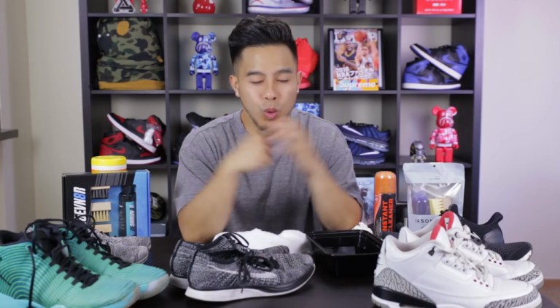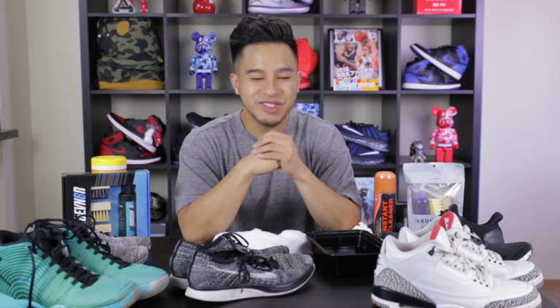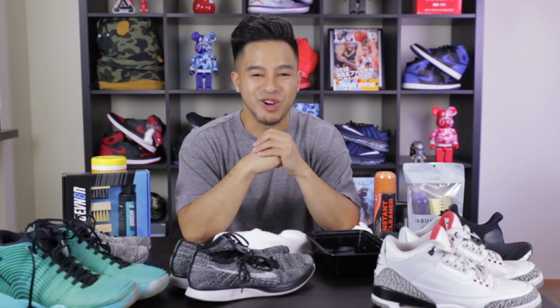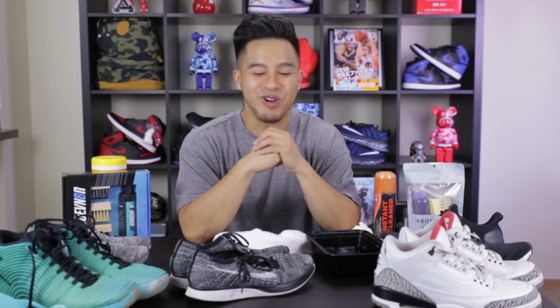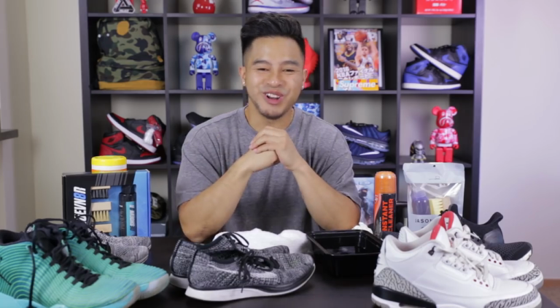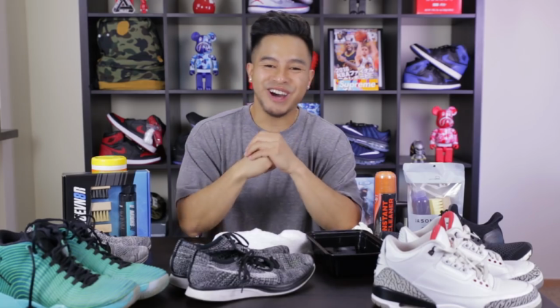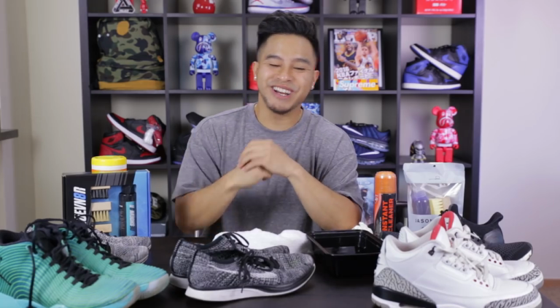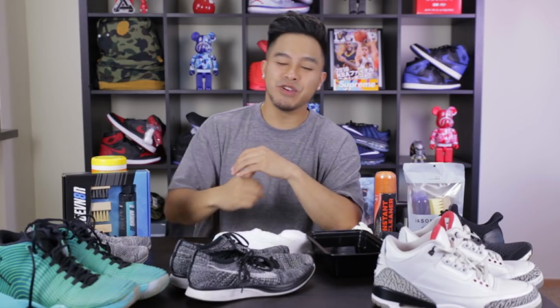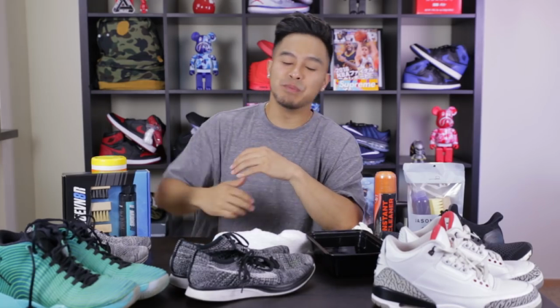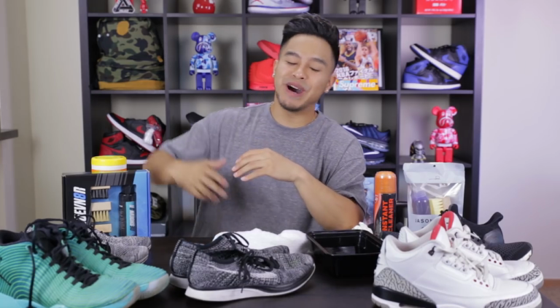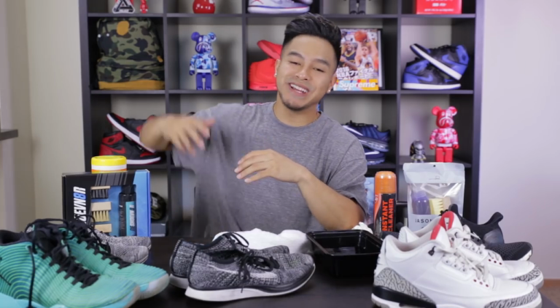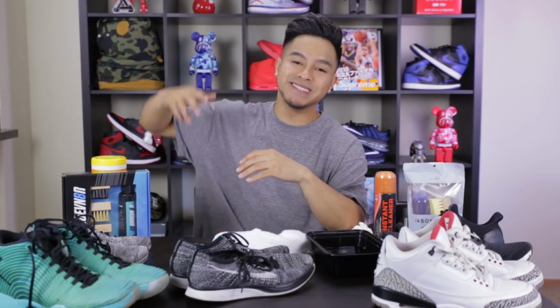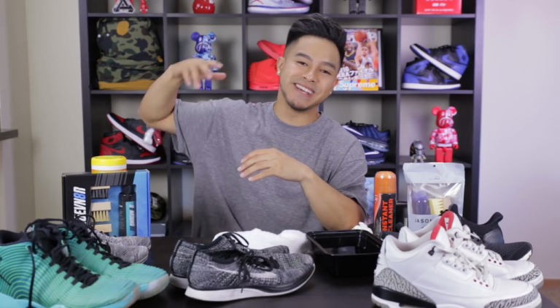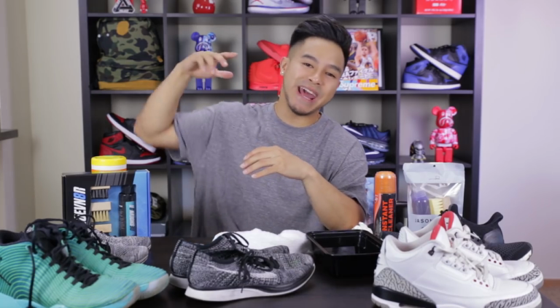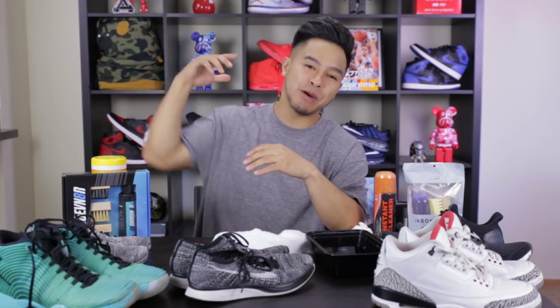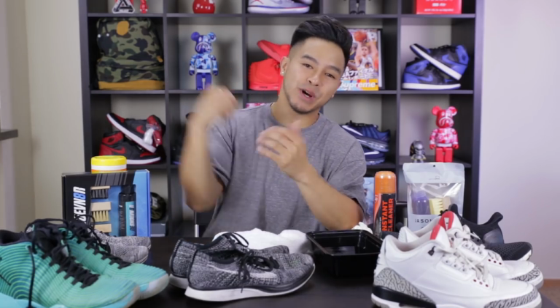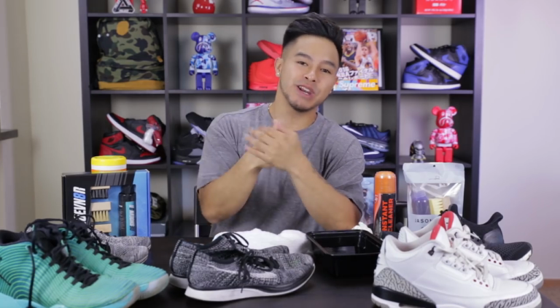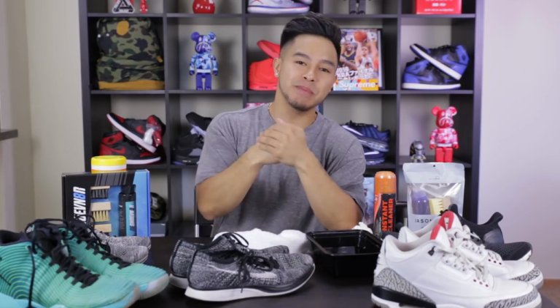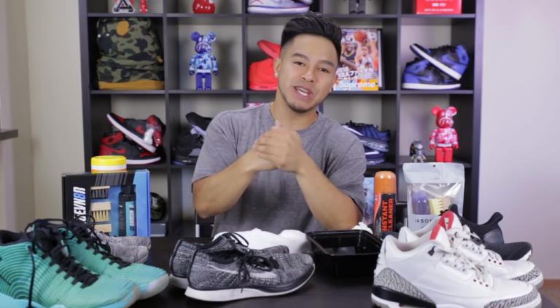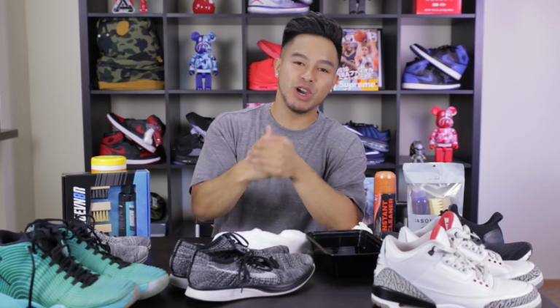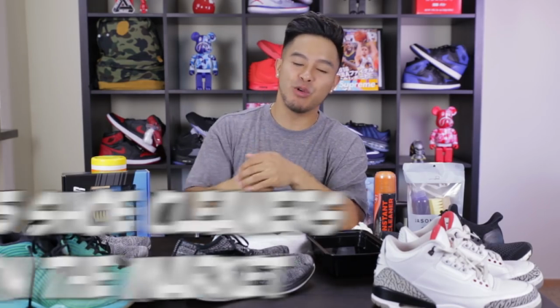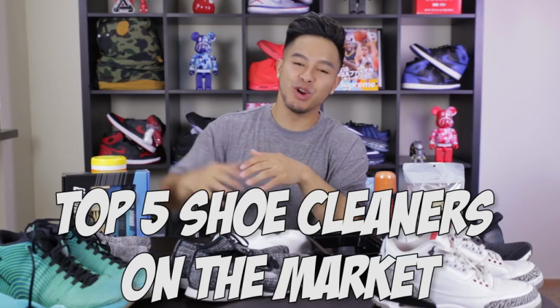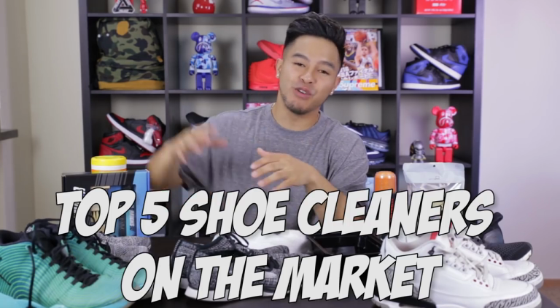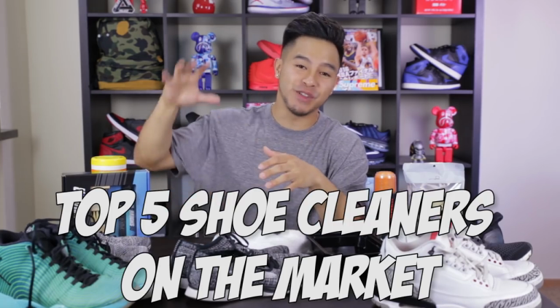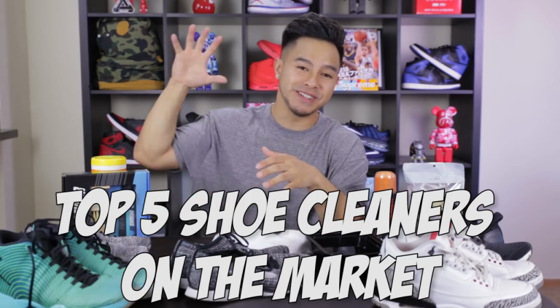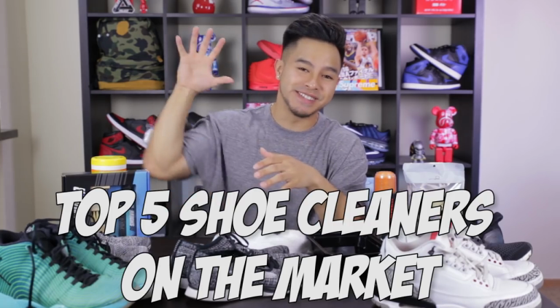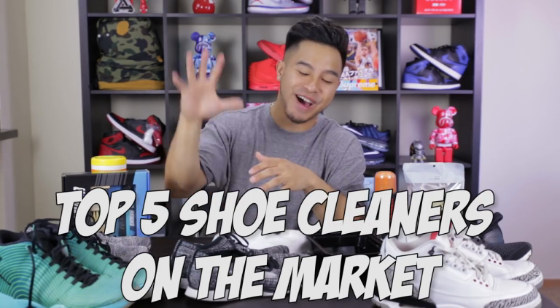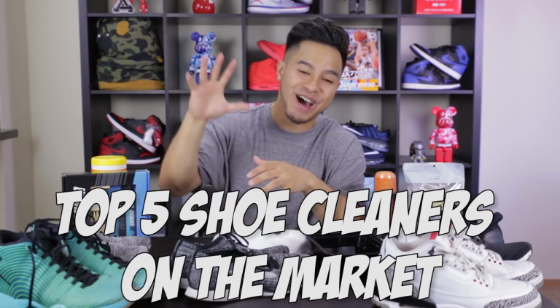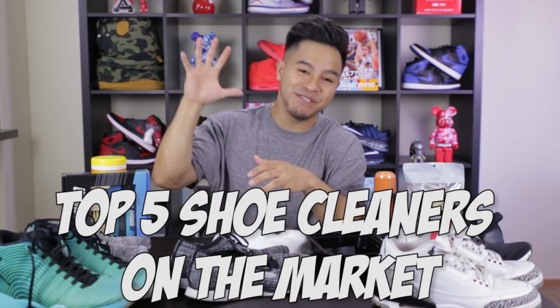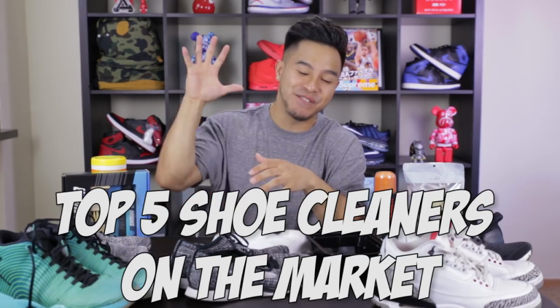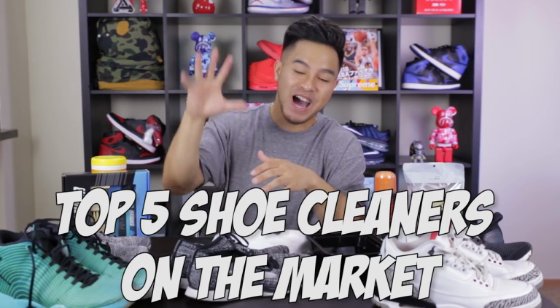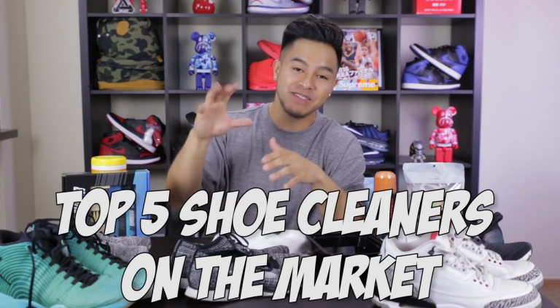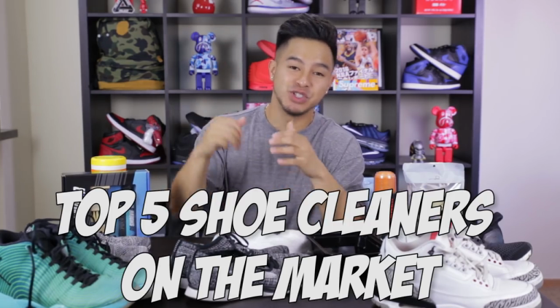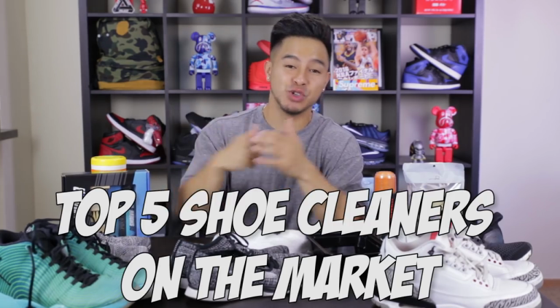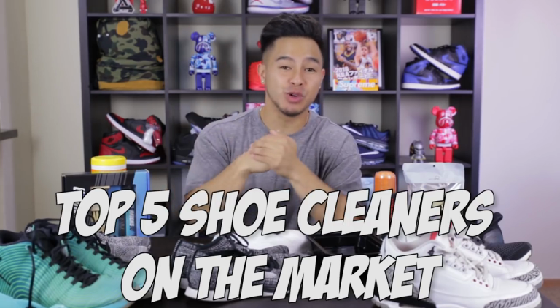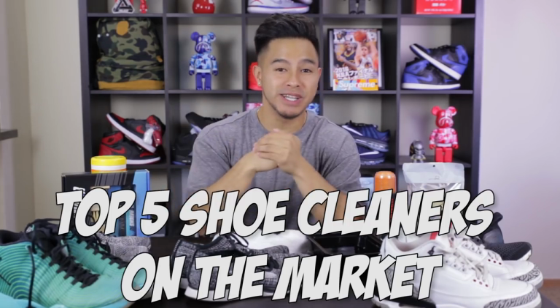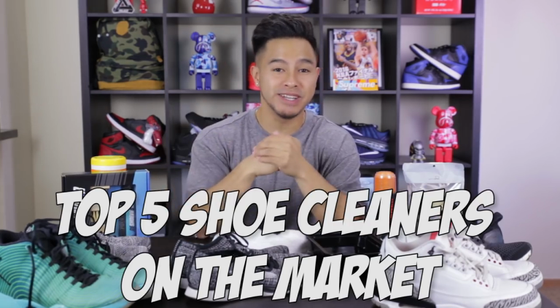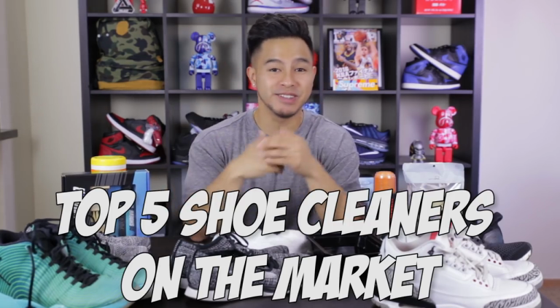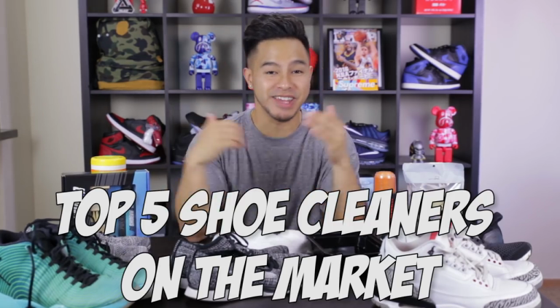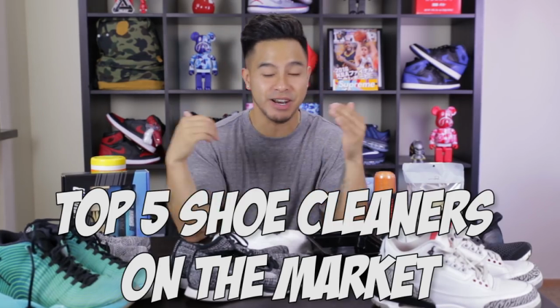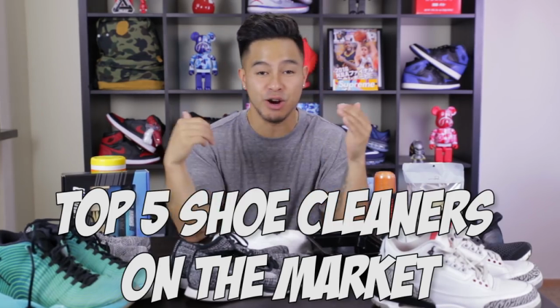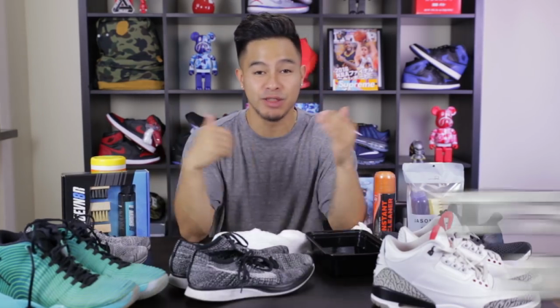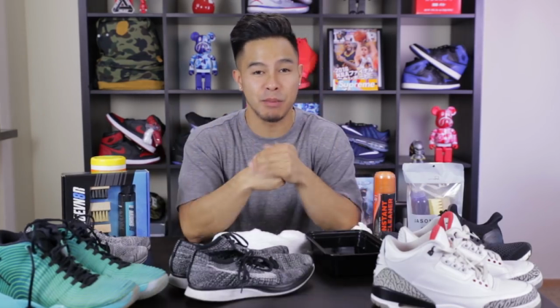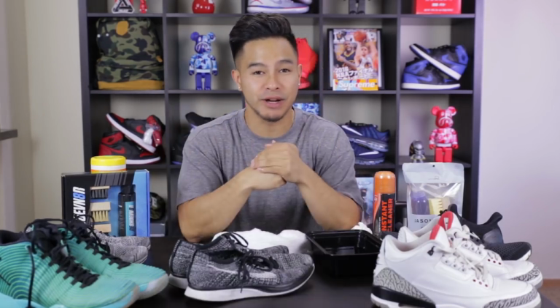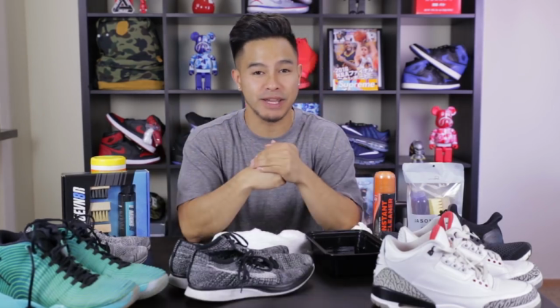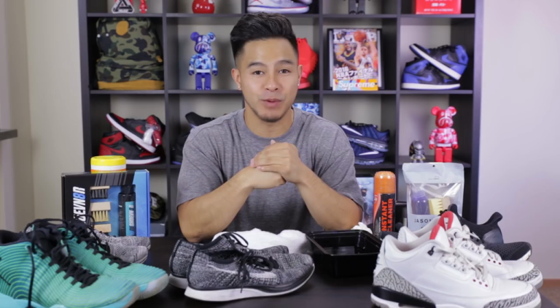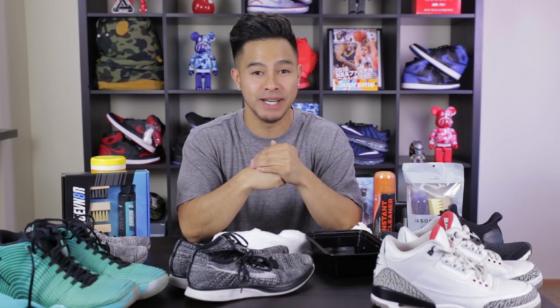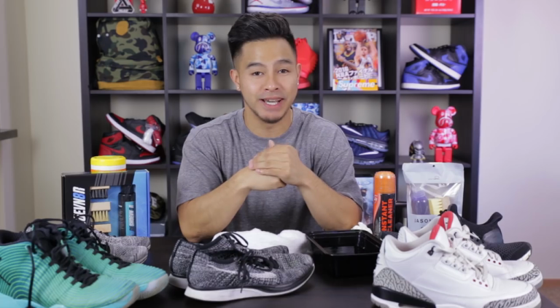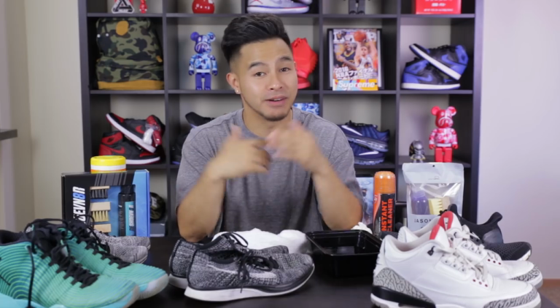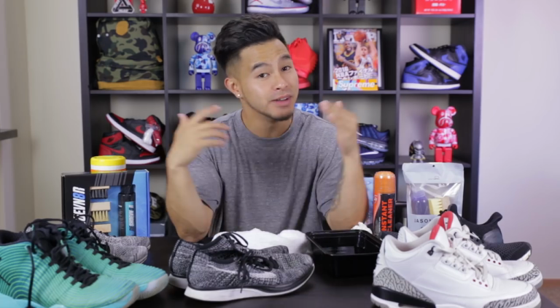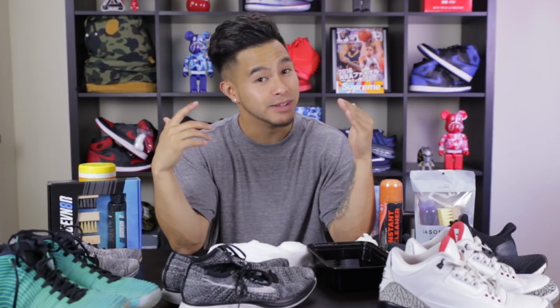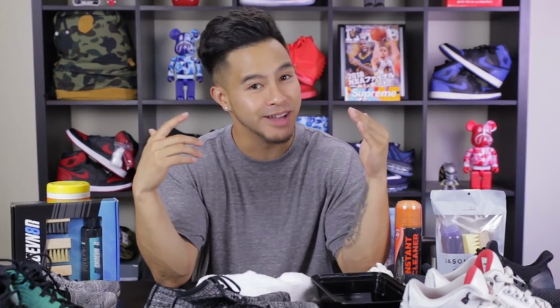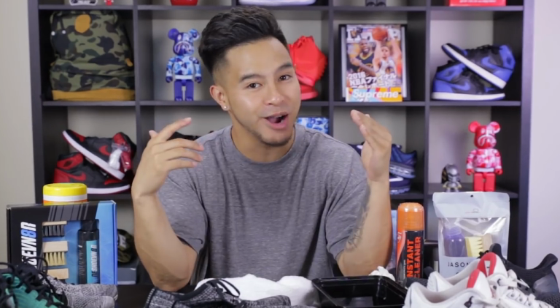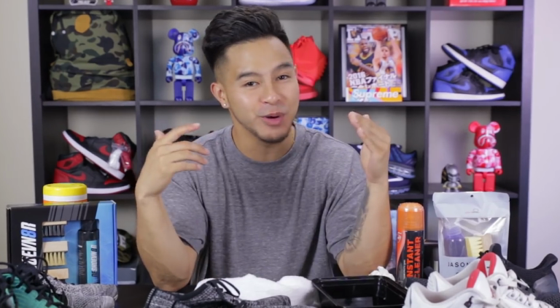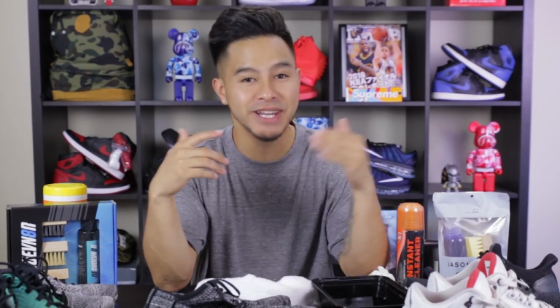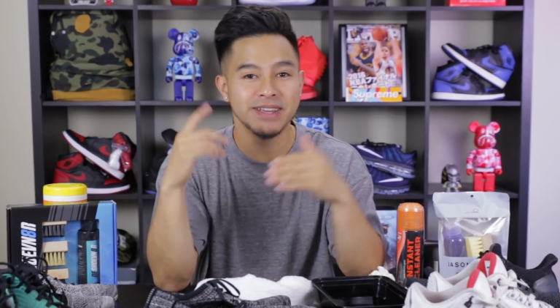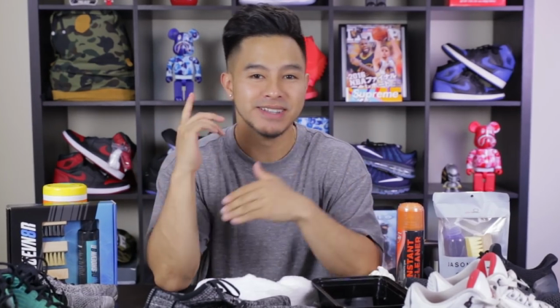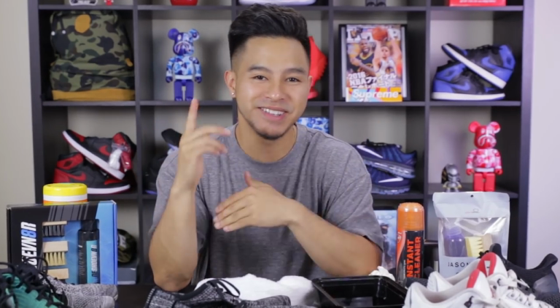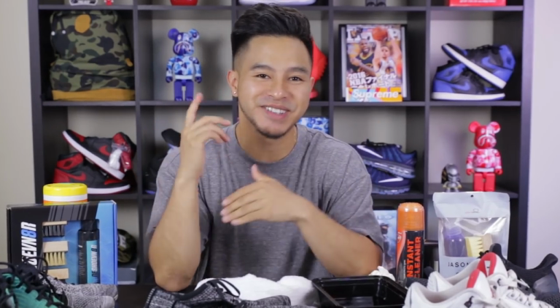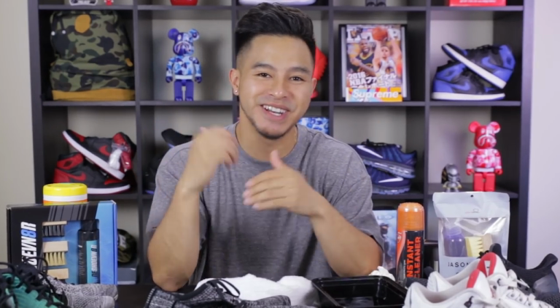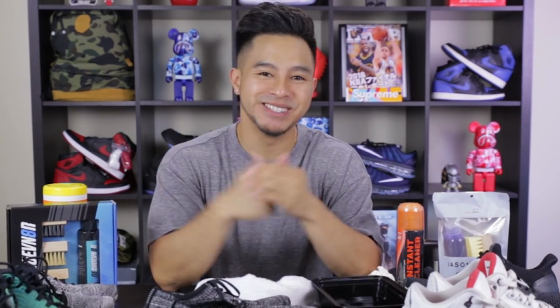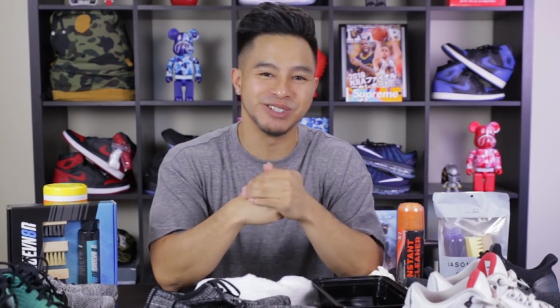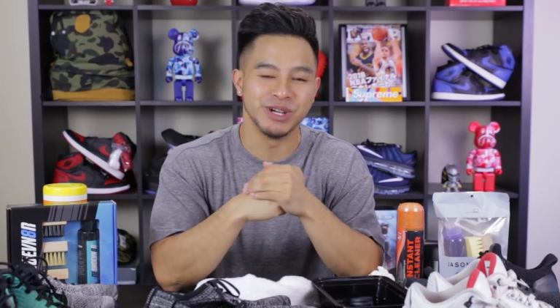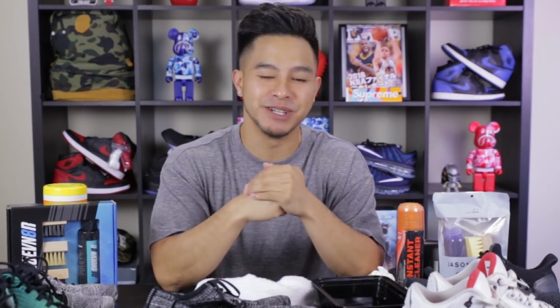What's going on everybody? Today we're going to be going over the top five shoe cleaners that are on the market right now. Let's get into it.